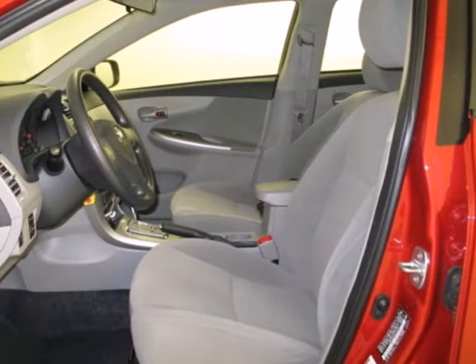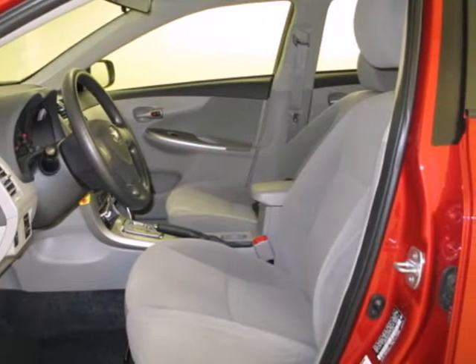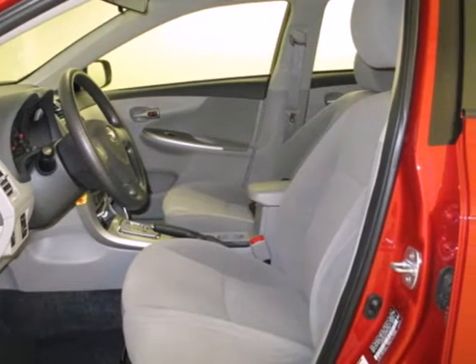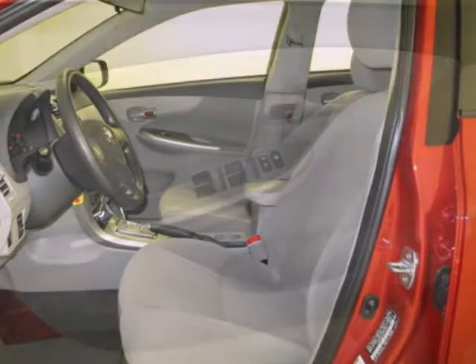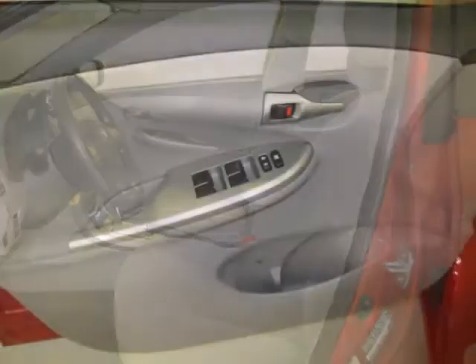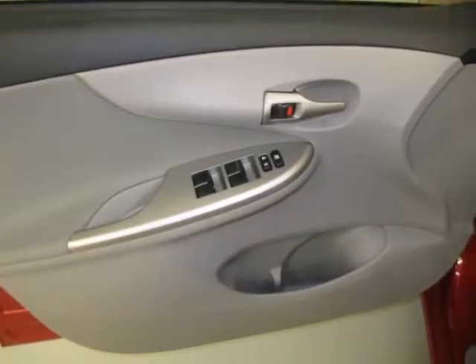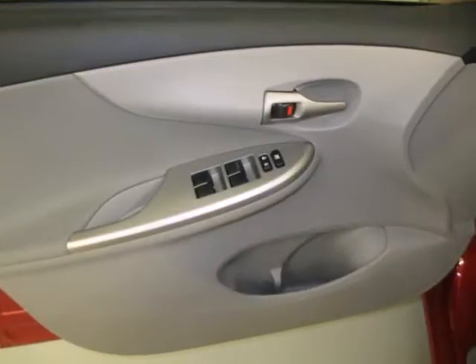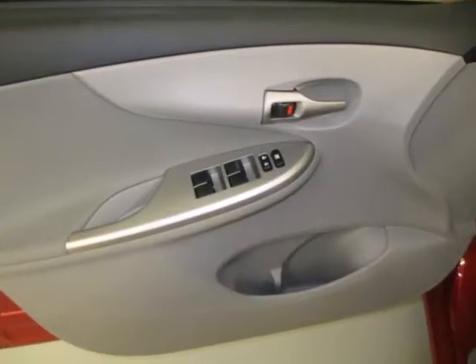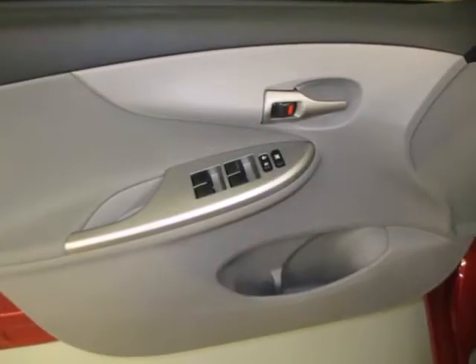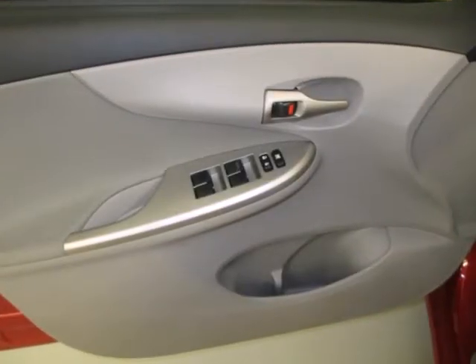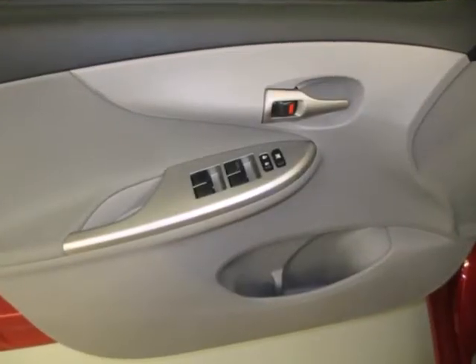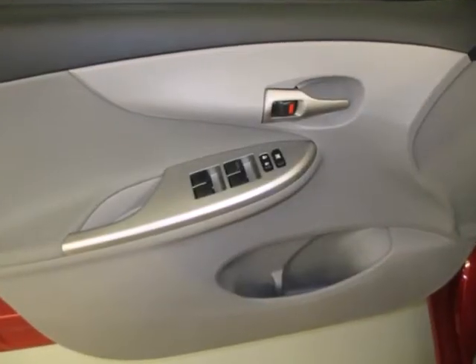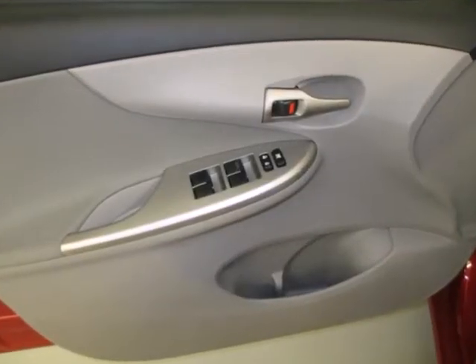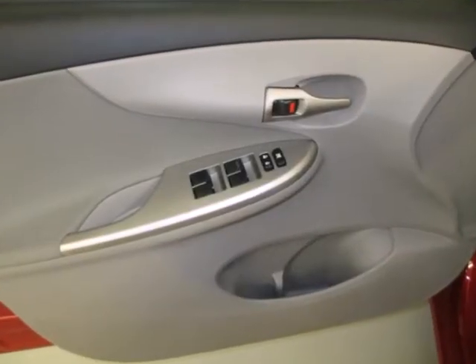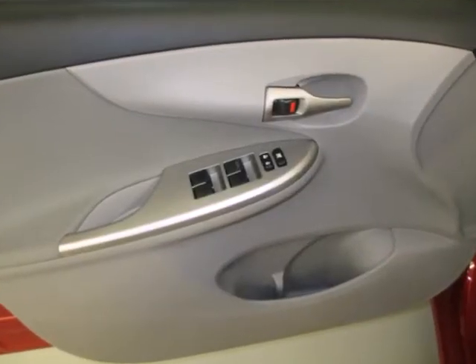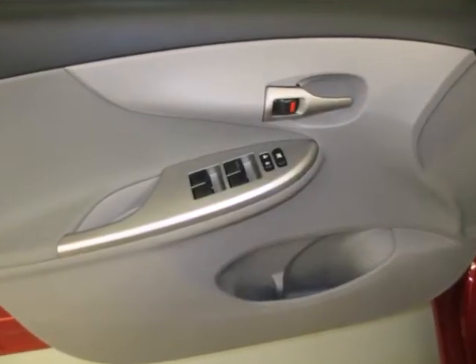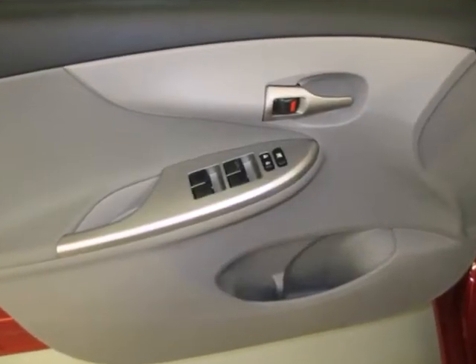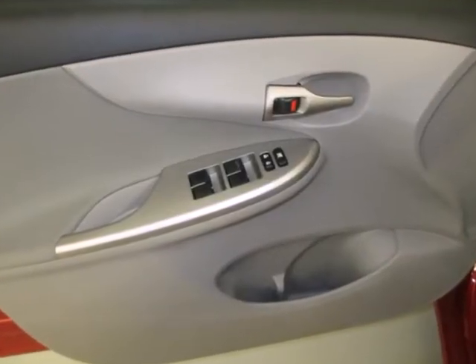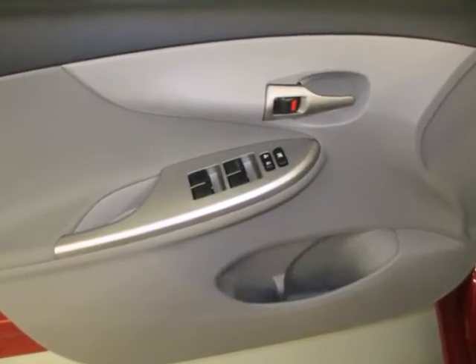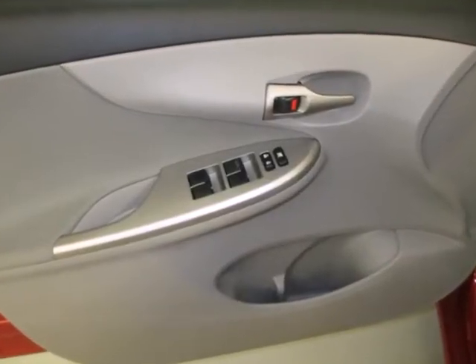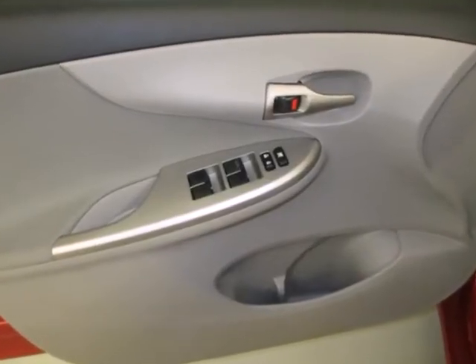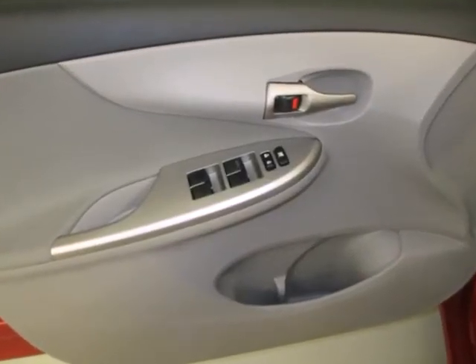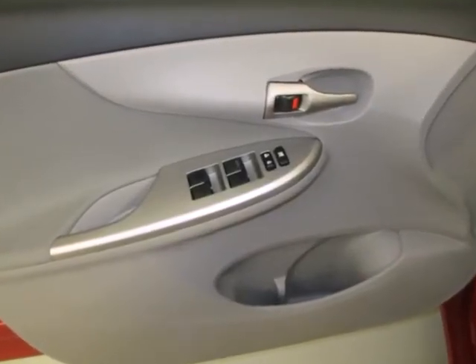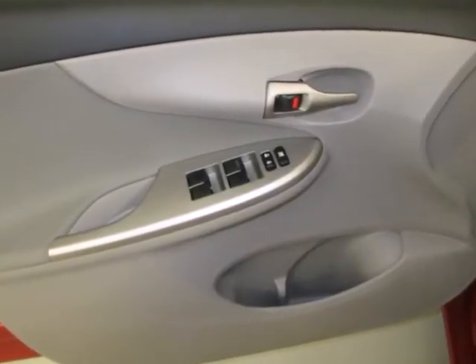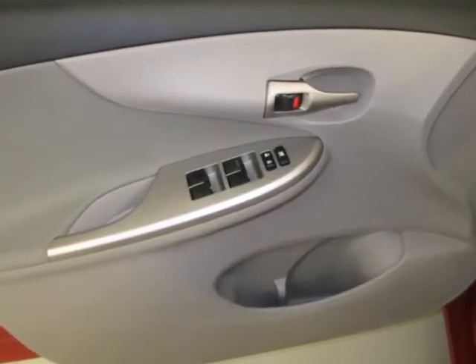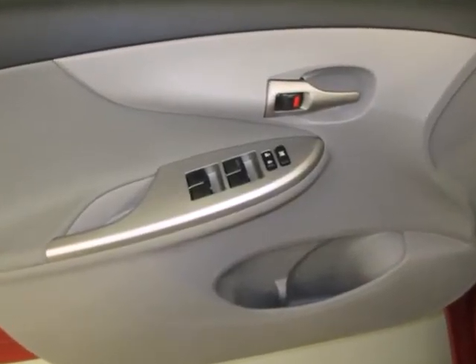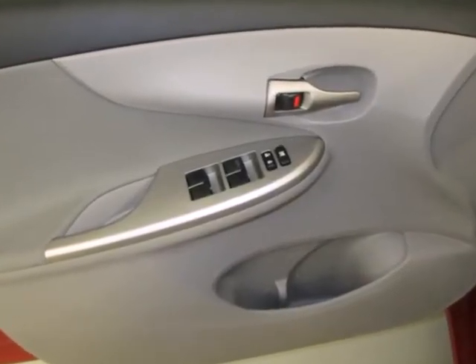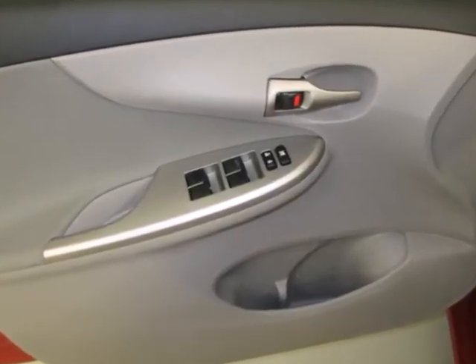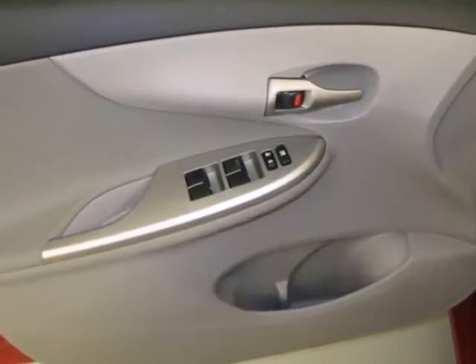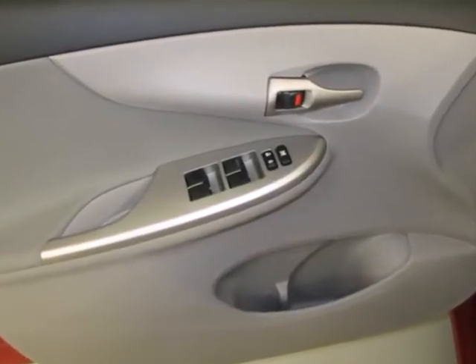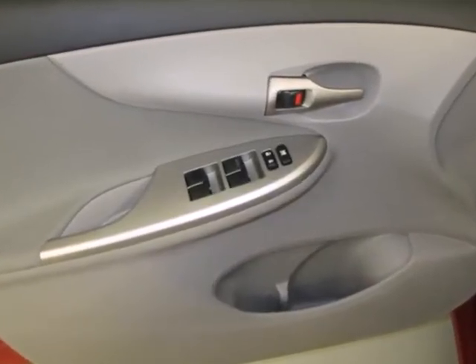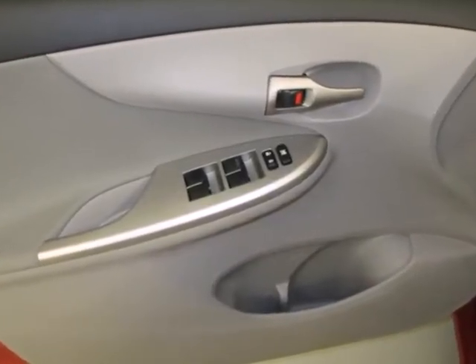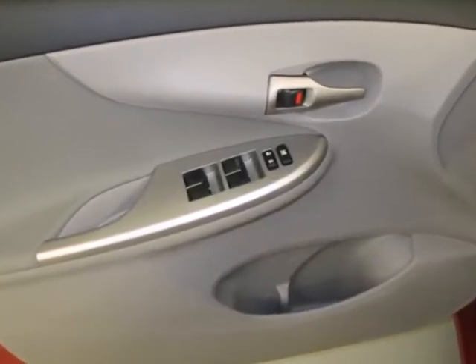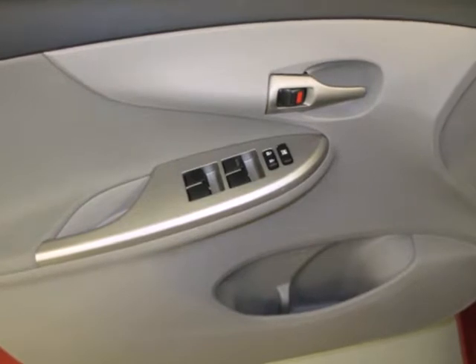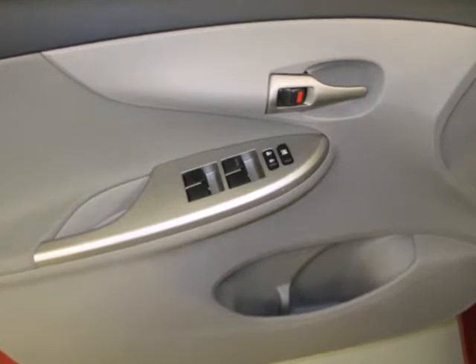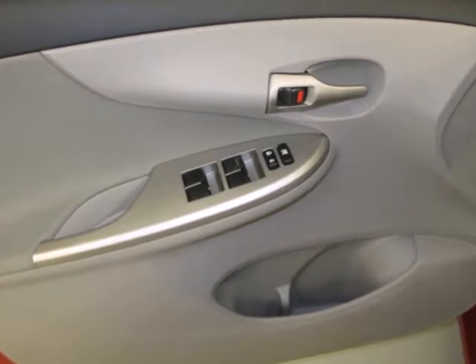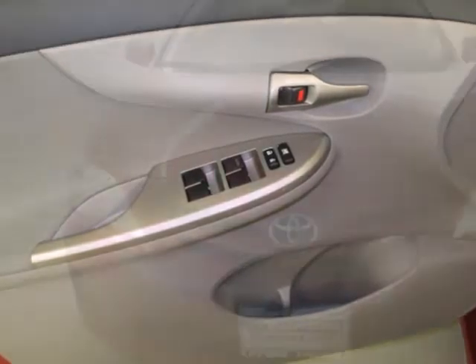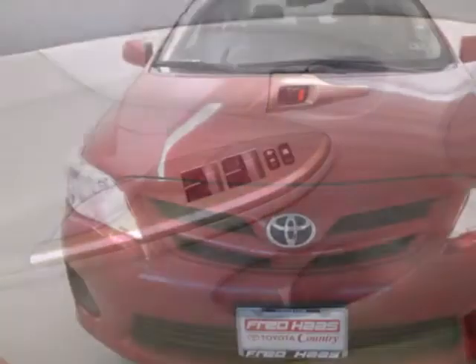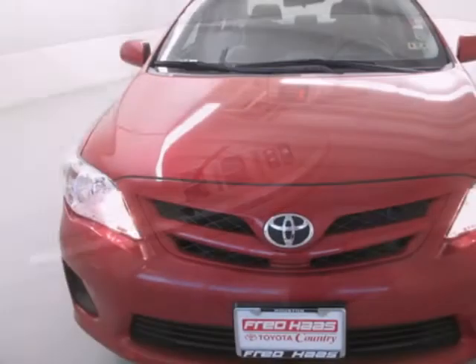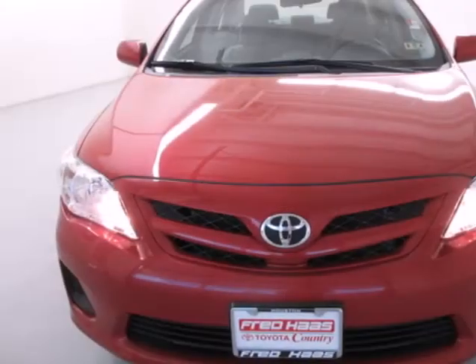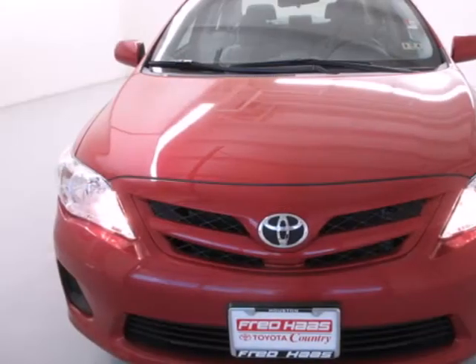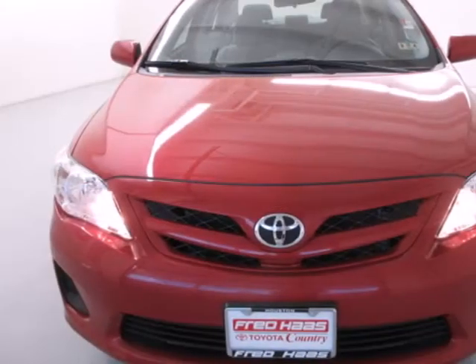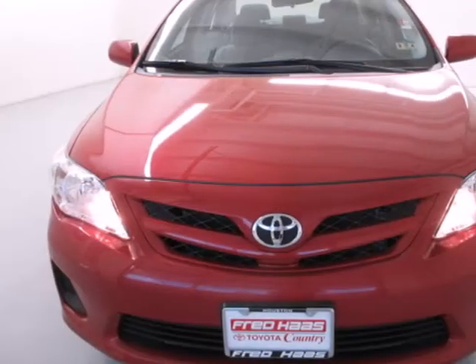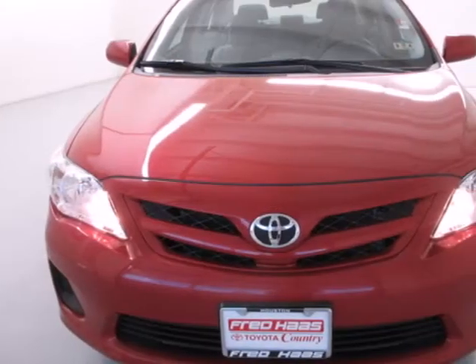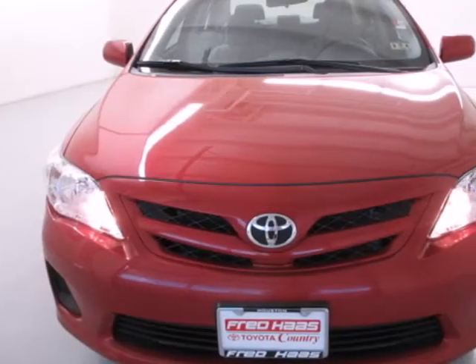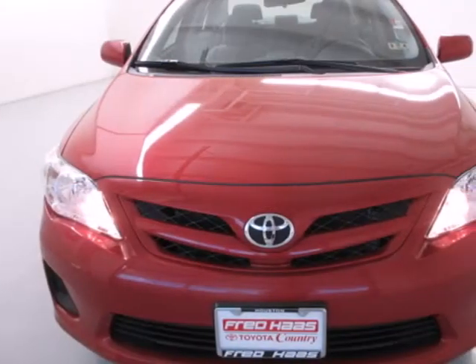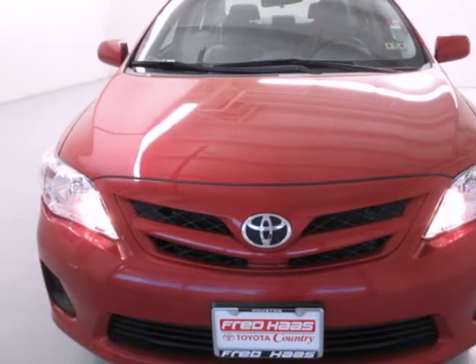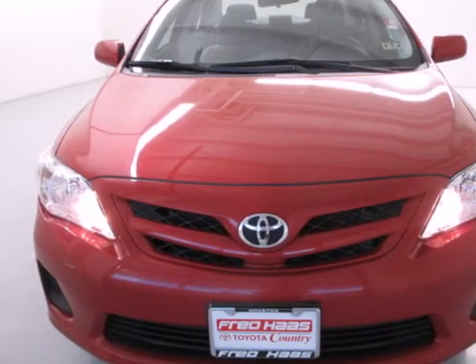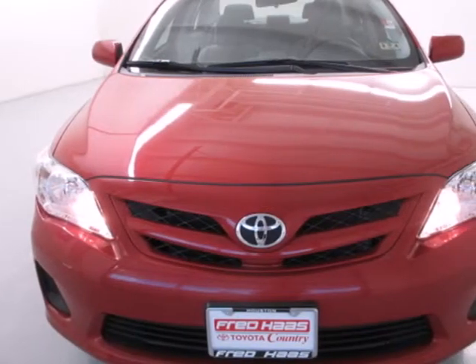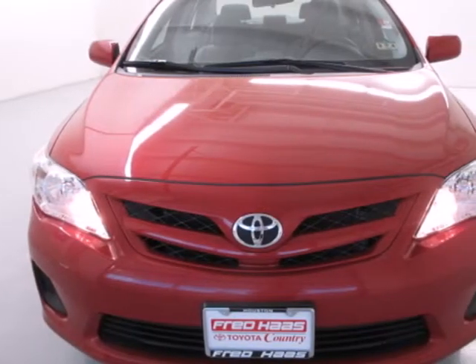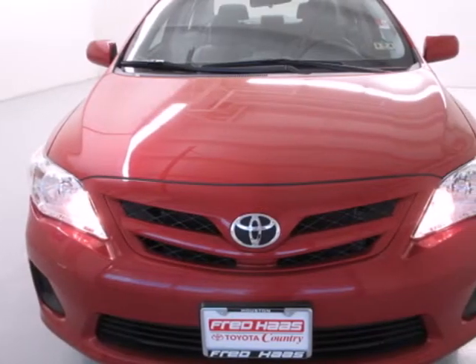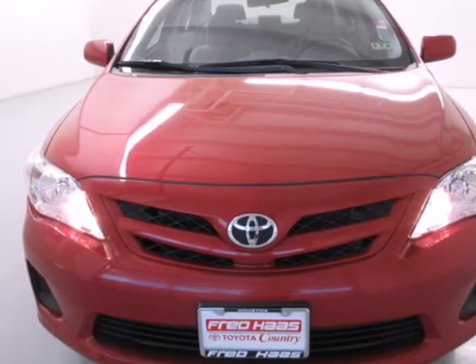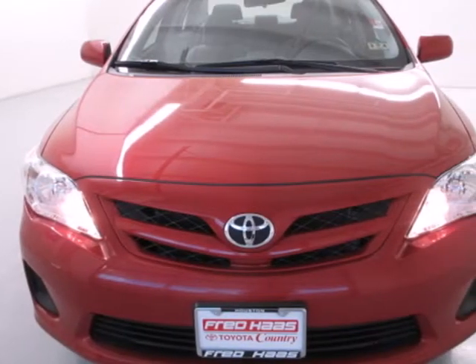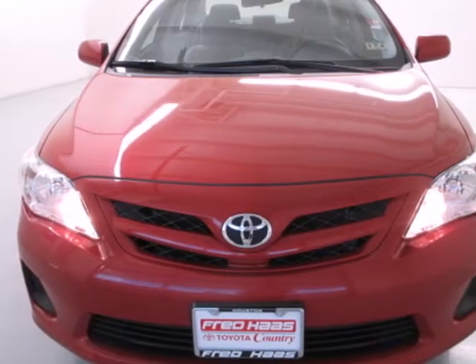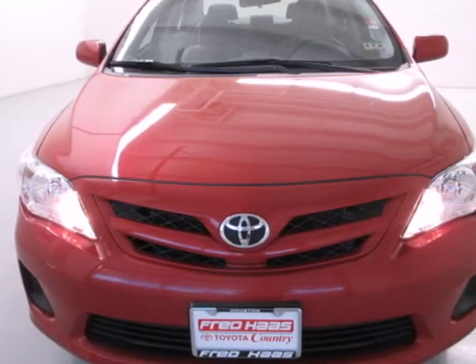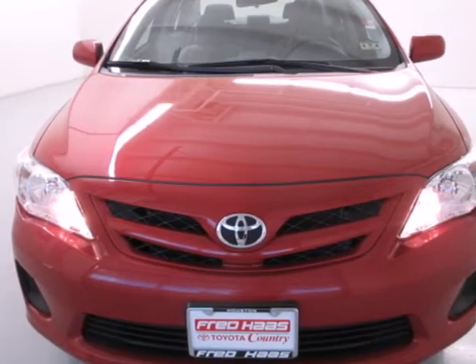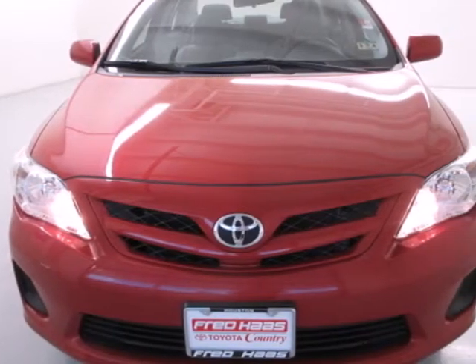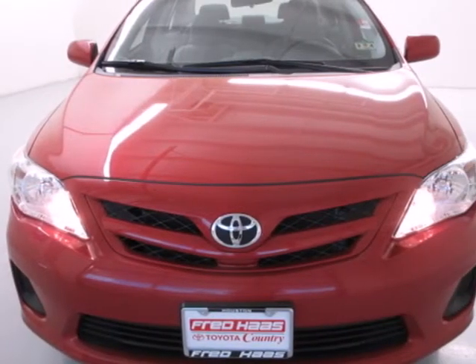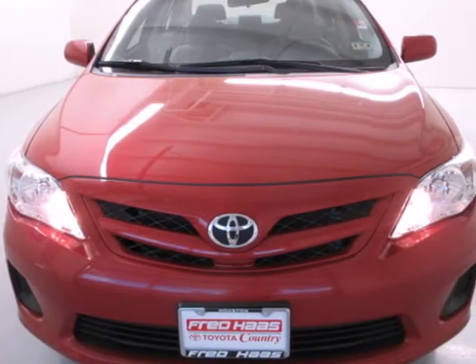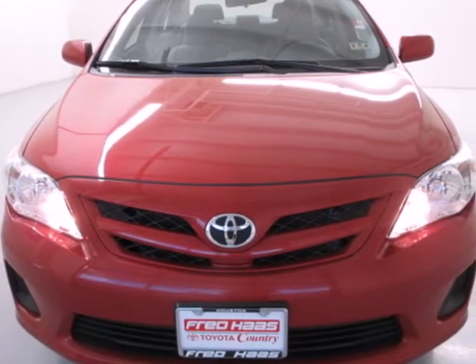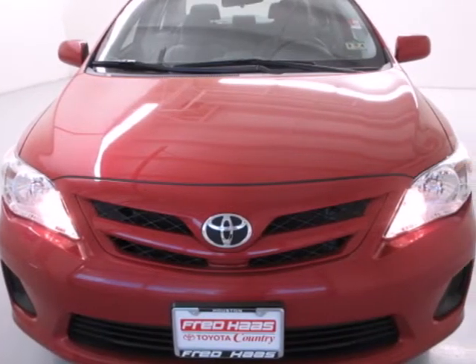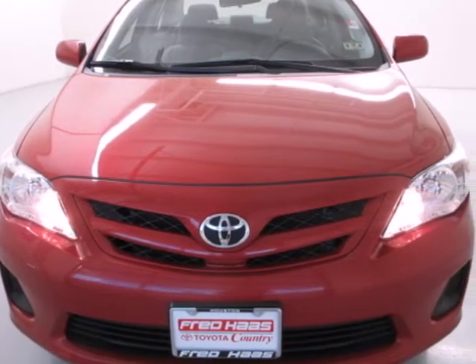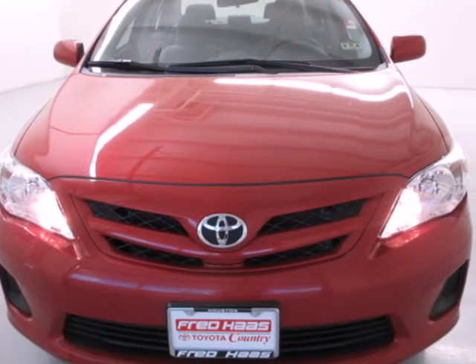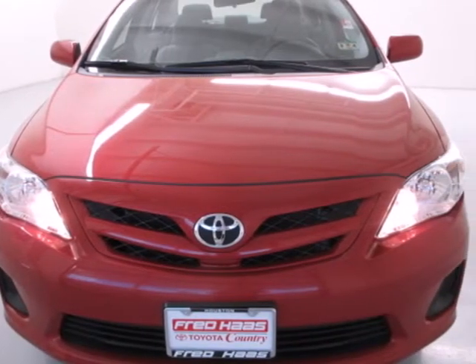rely on its side impact bars and anti-lock brakes for safety. A fantastic choice for you and your lifestyle. See it for yourself today.